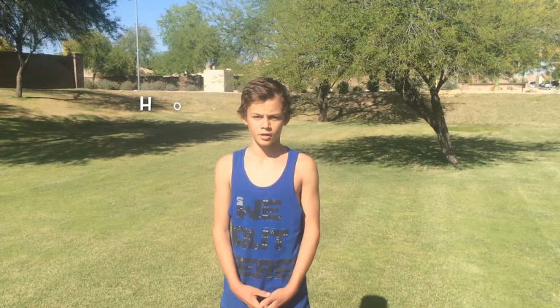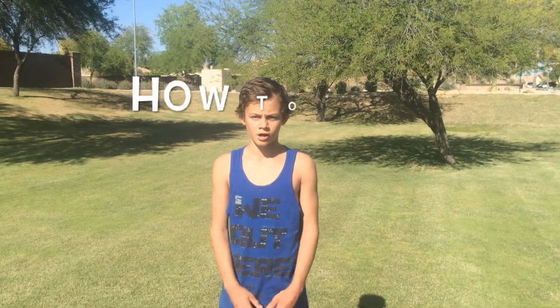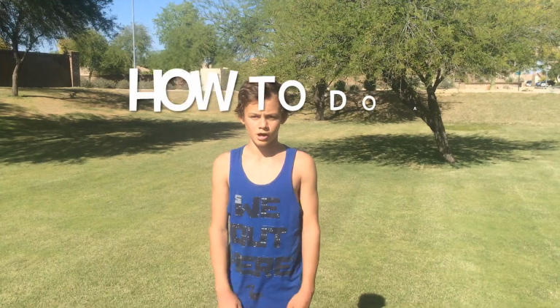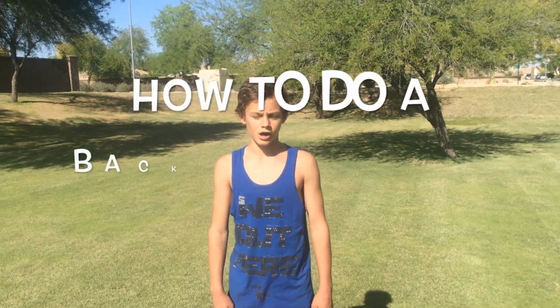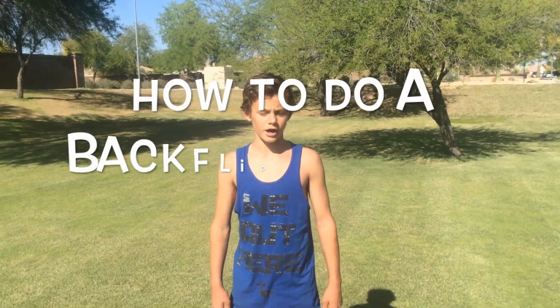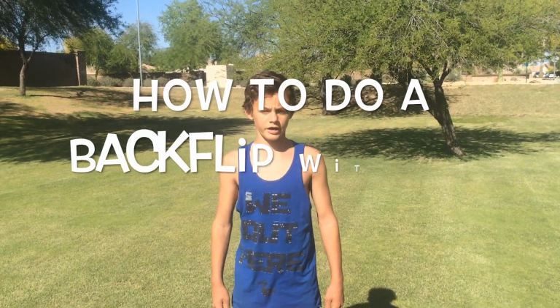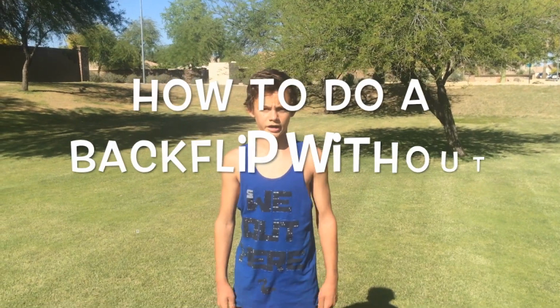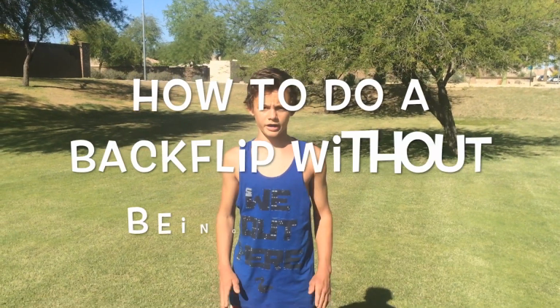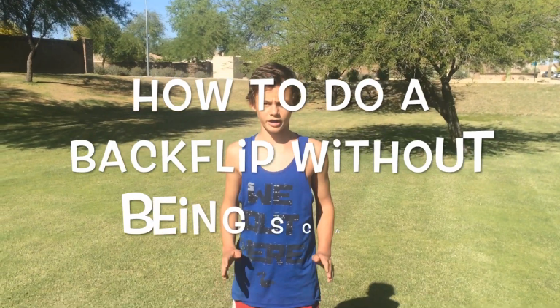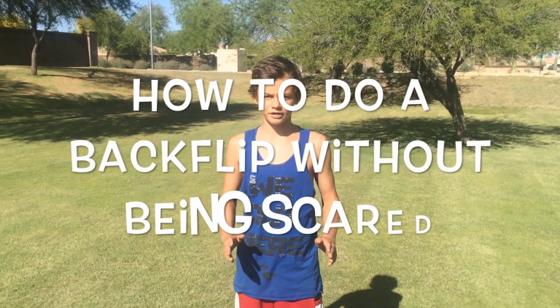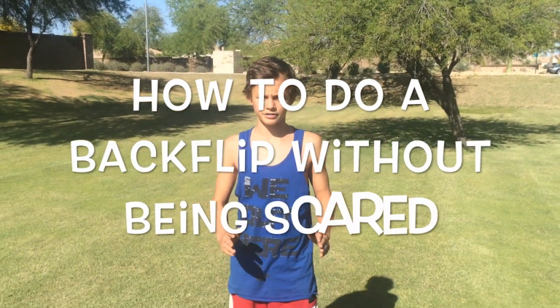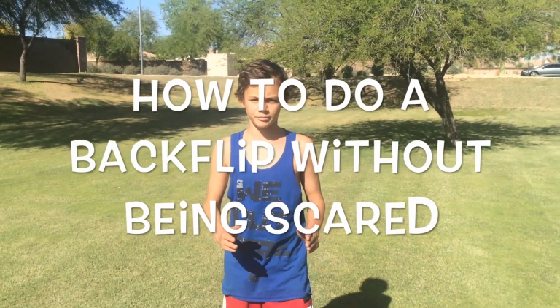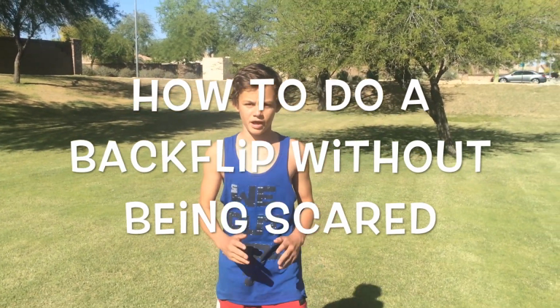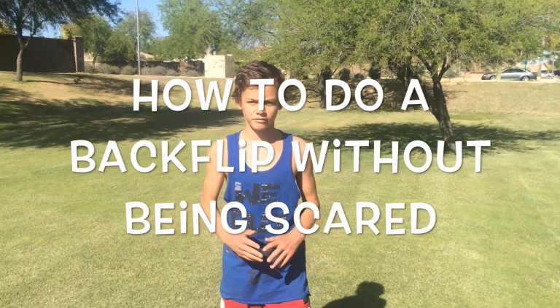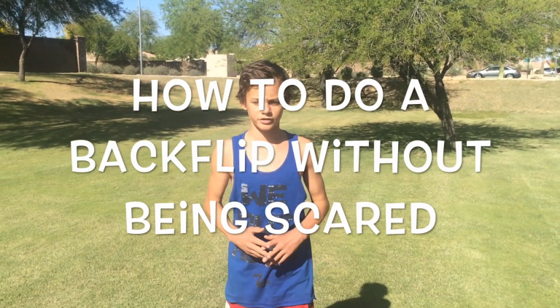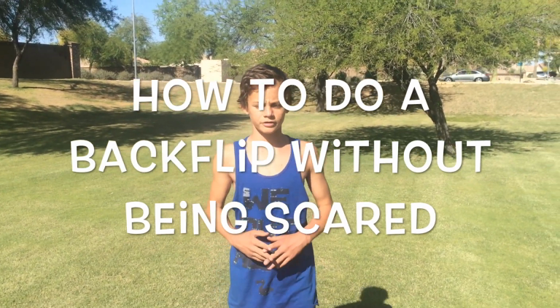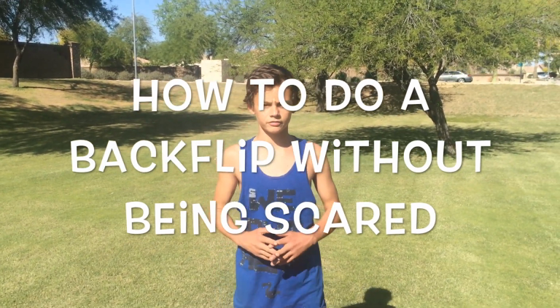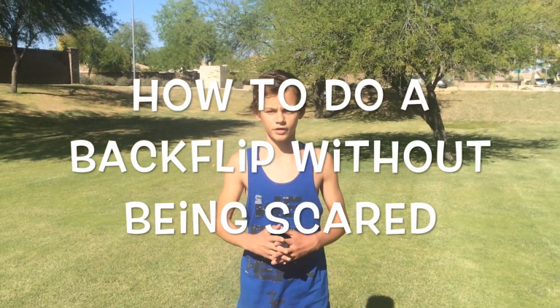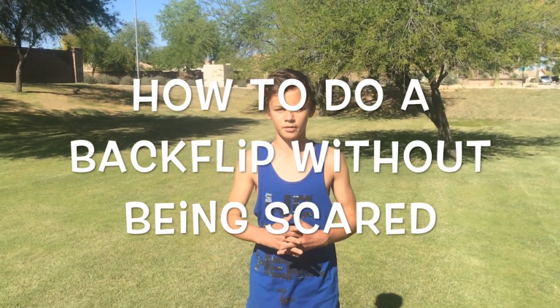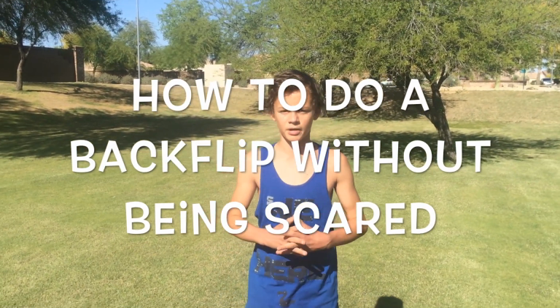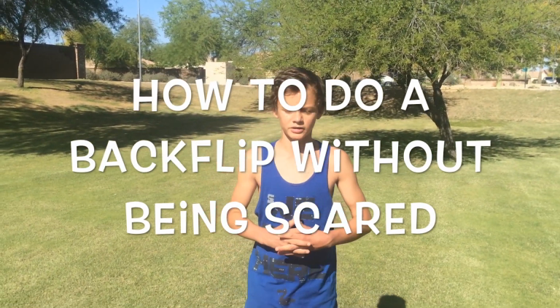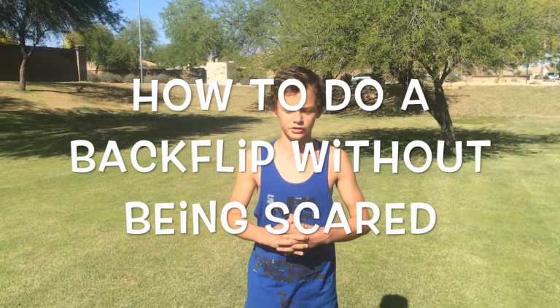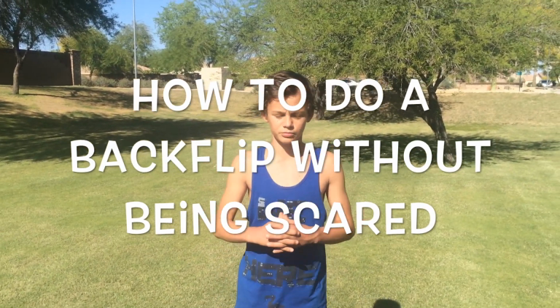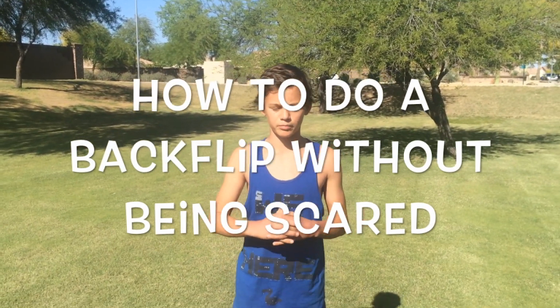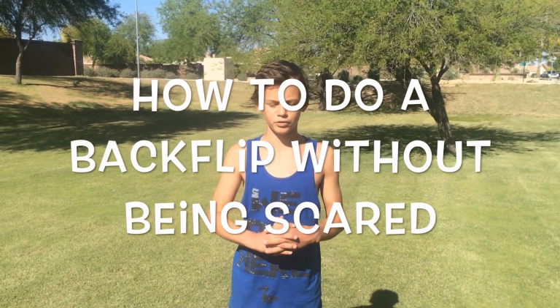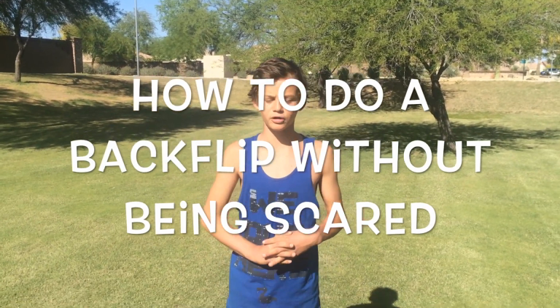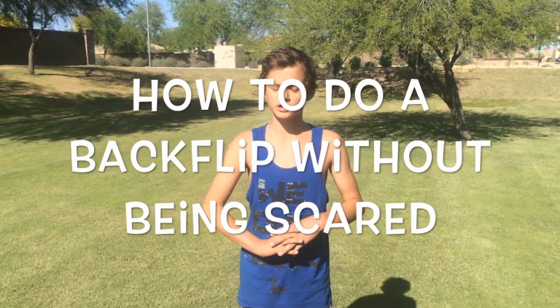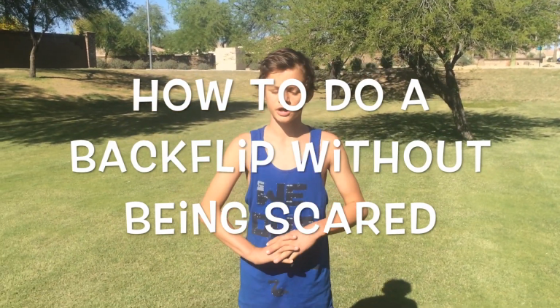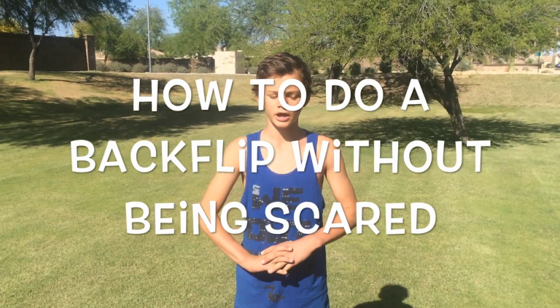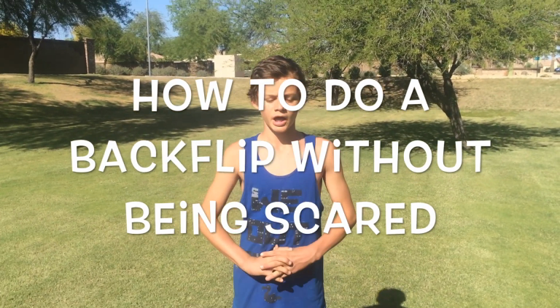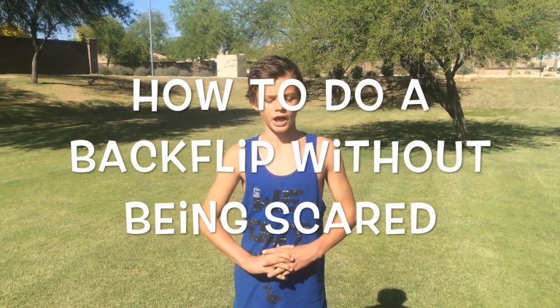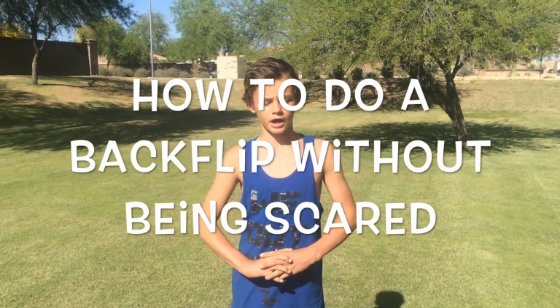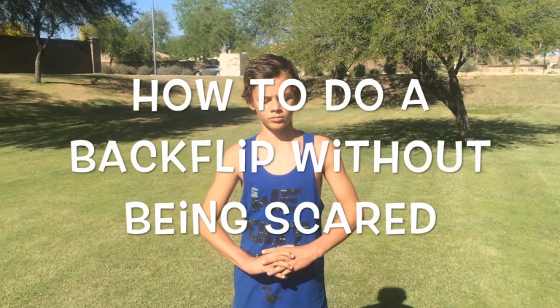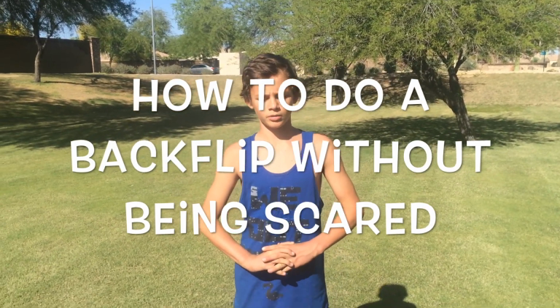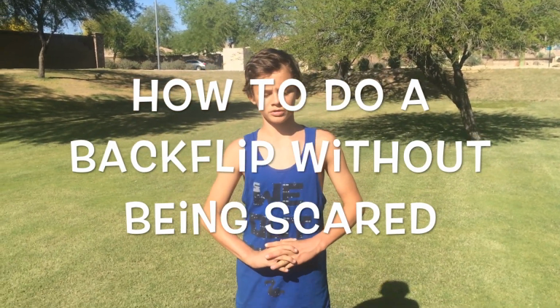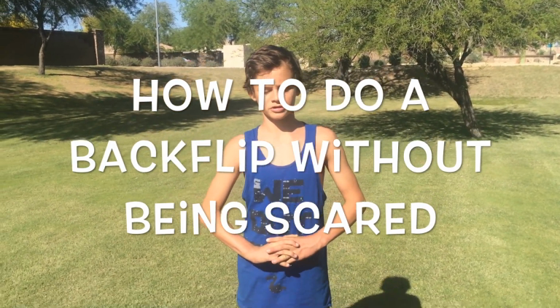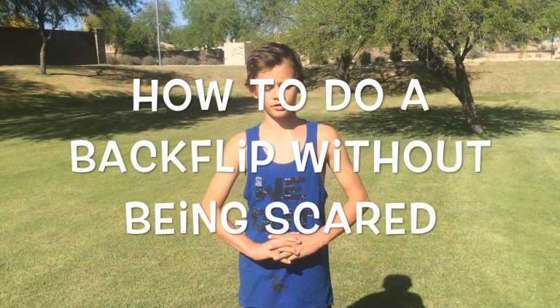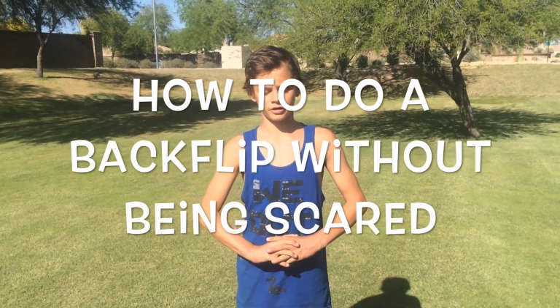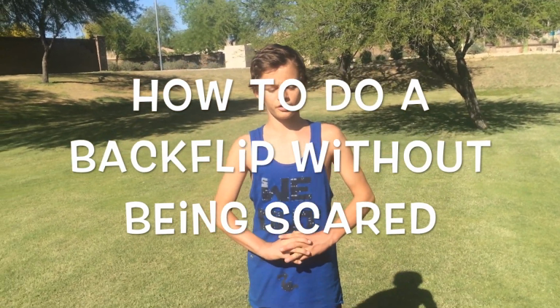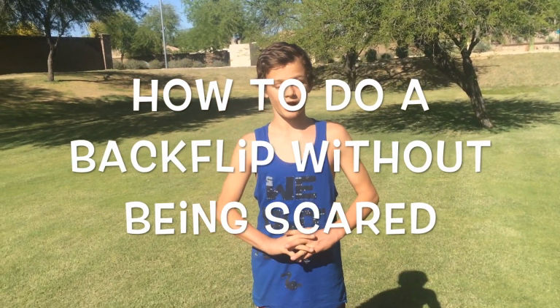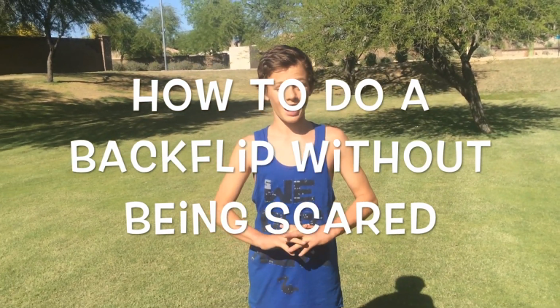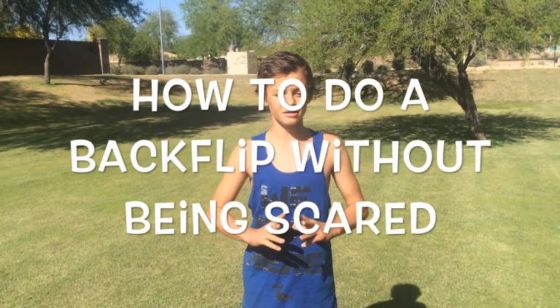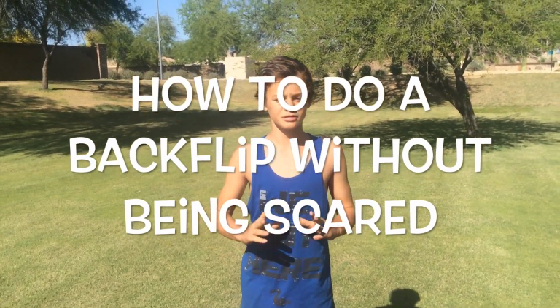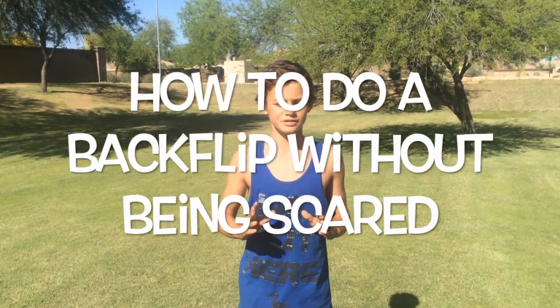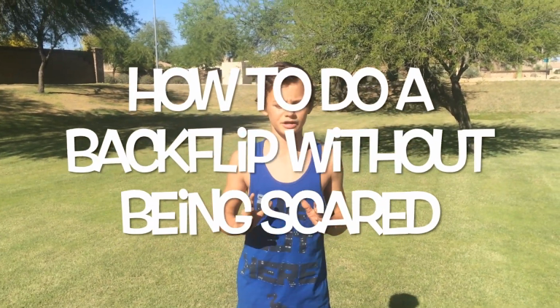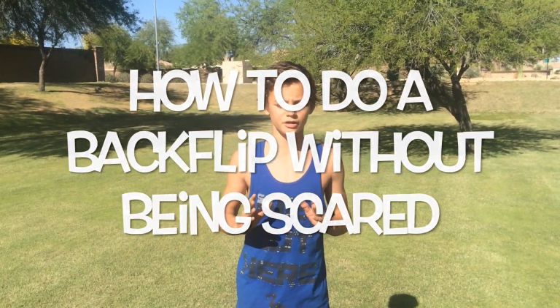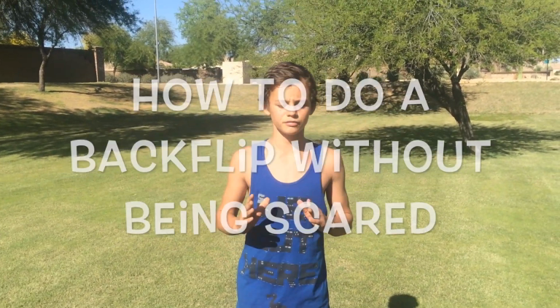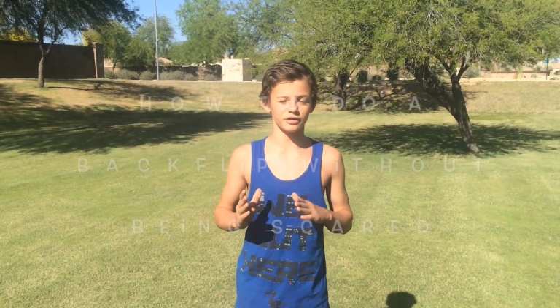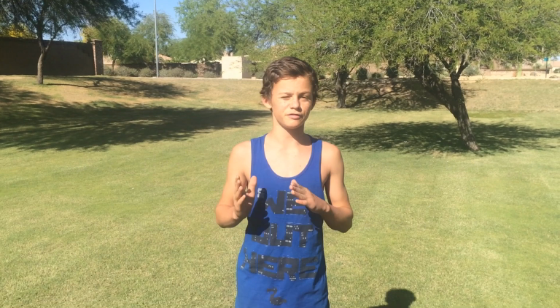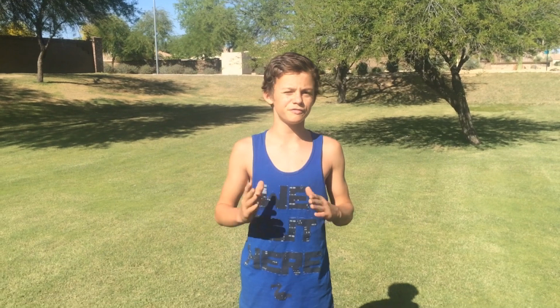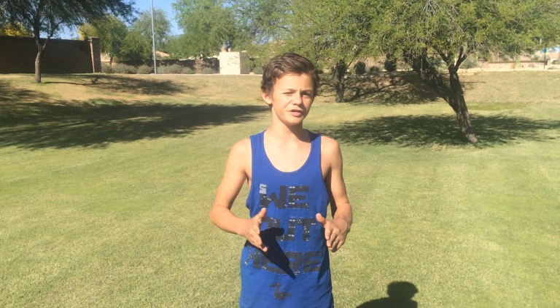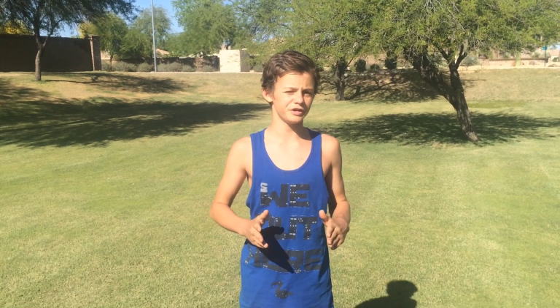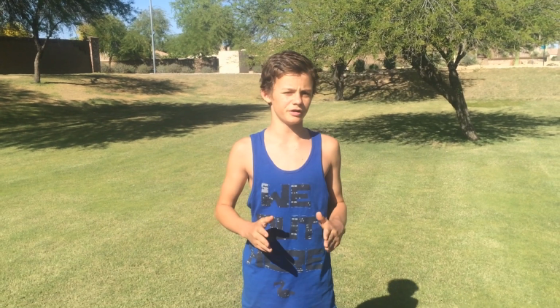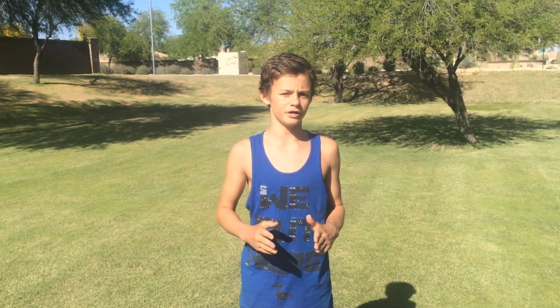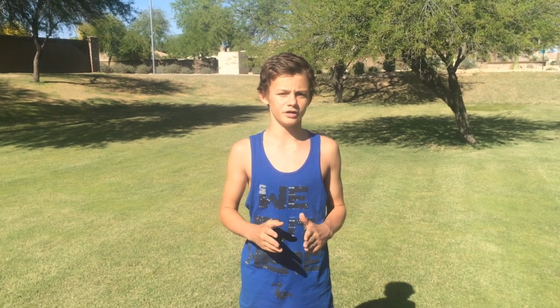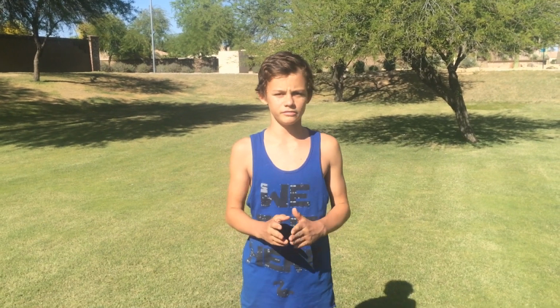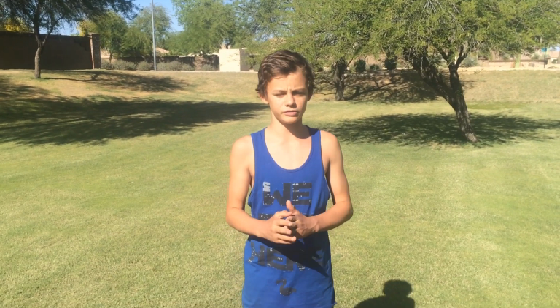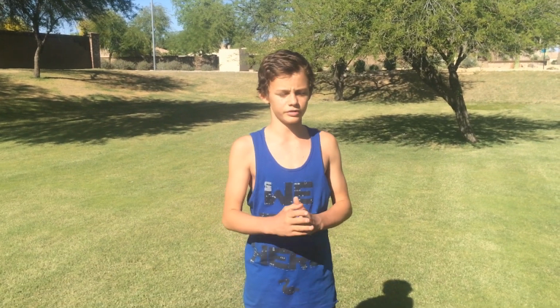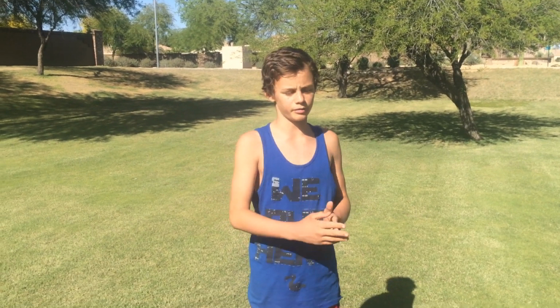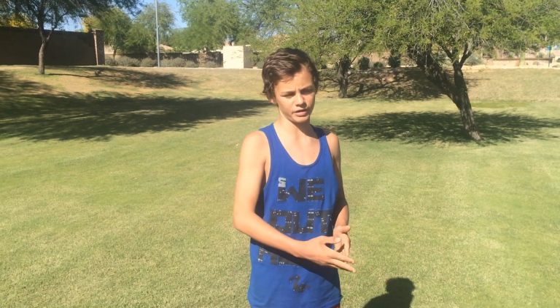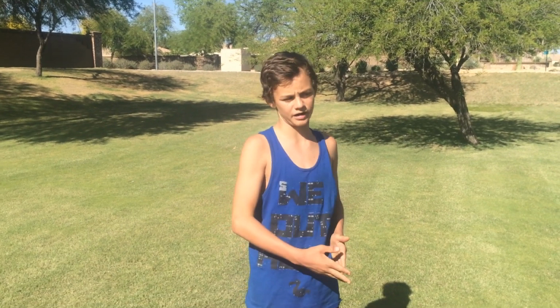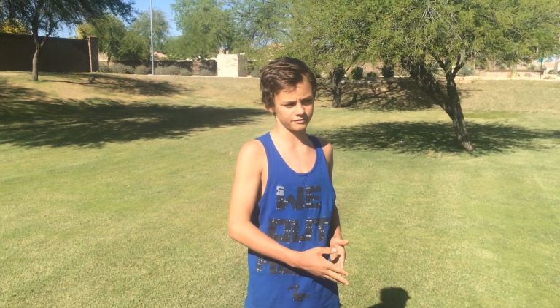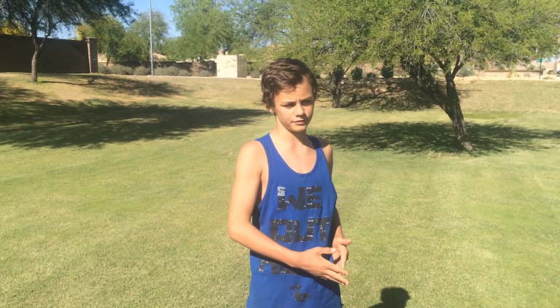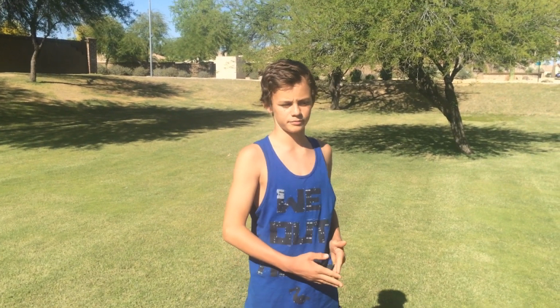Alright, hey guys, I'm Evan from HowtosbyBros, and I'm going to be showing you how to get over the fear of doing a backflip.